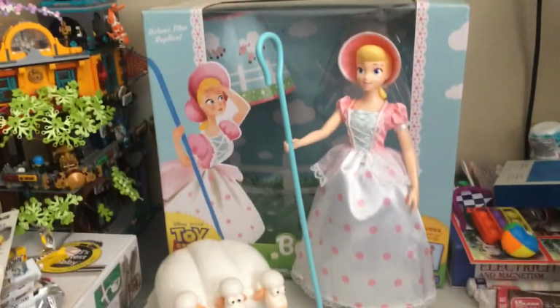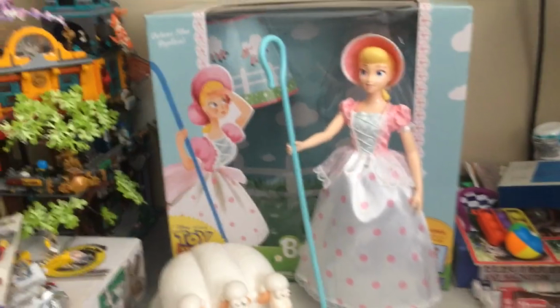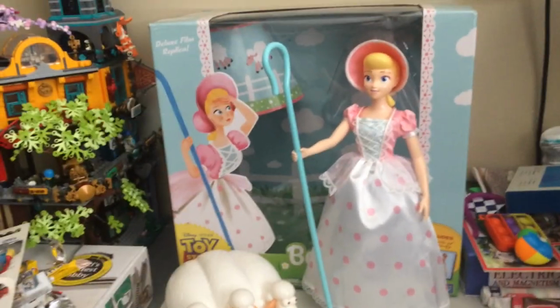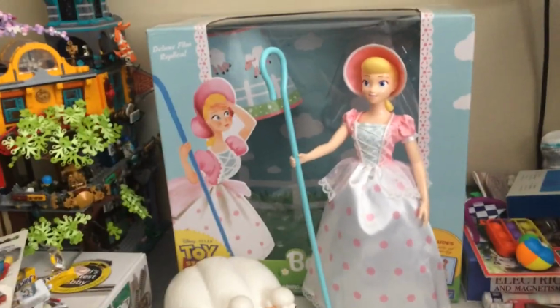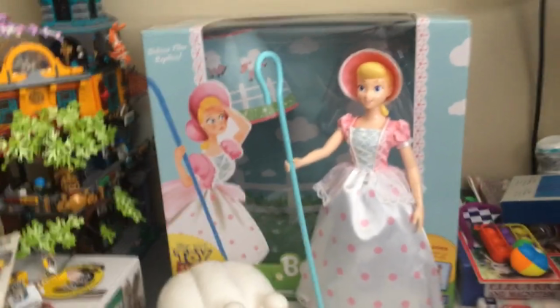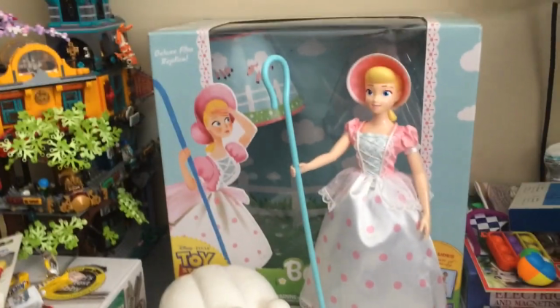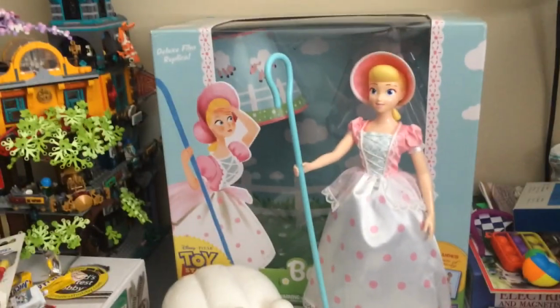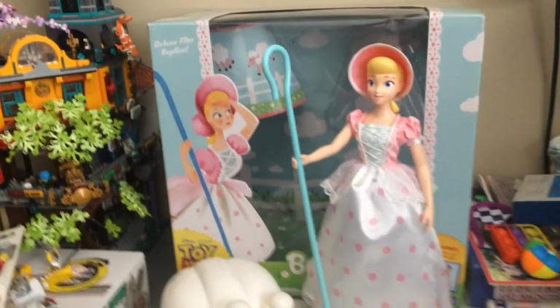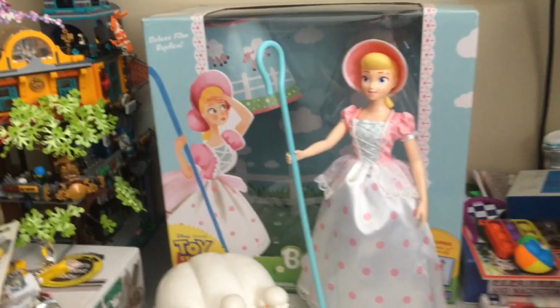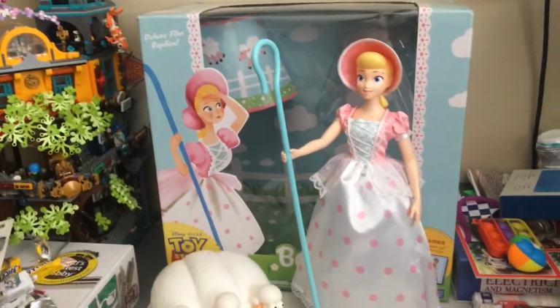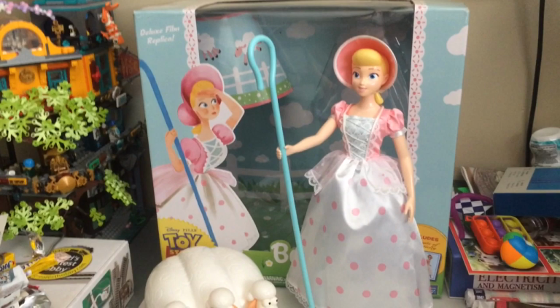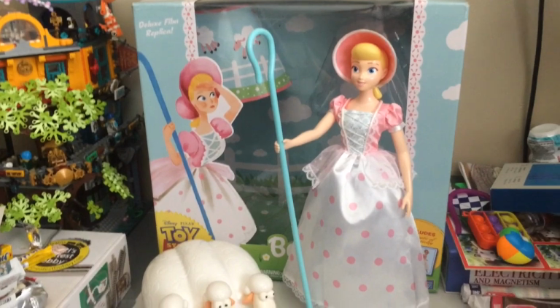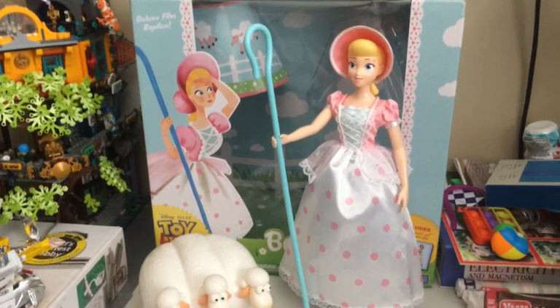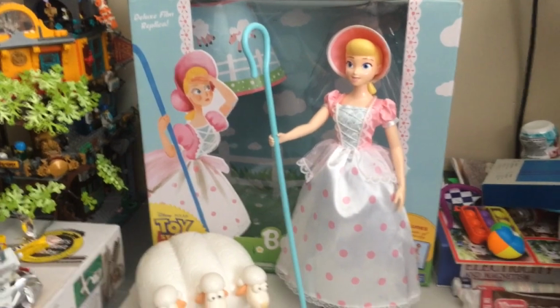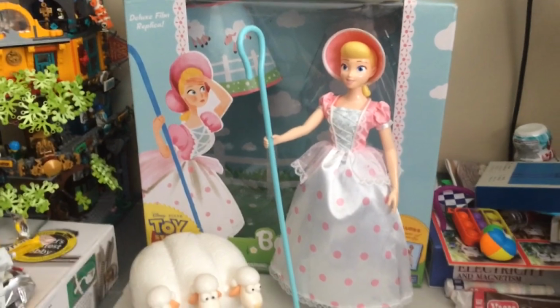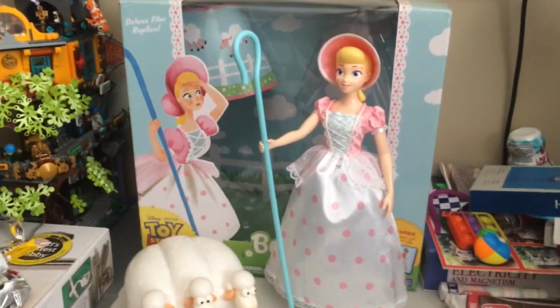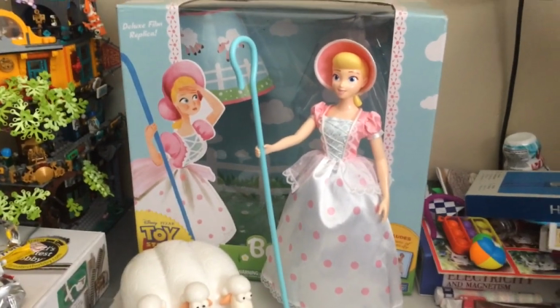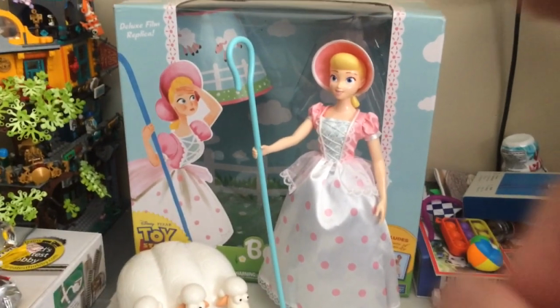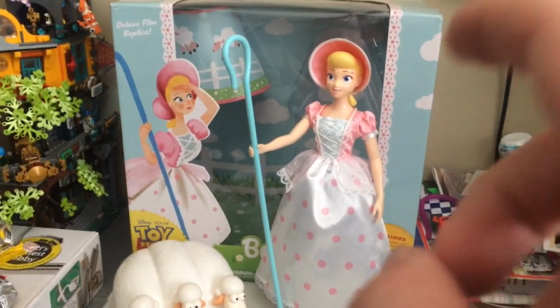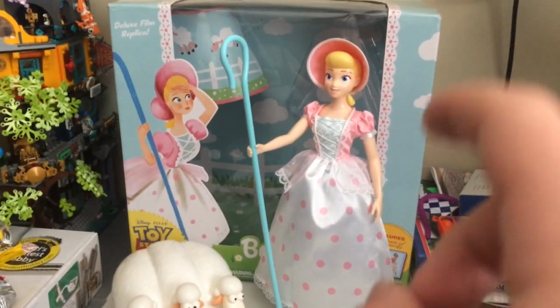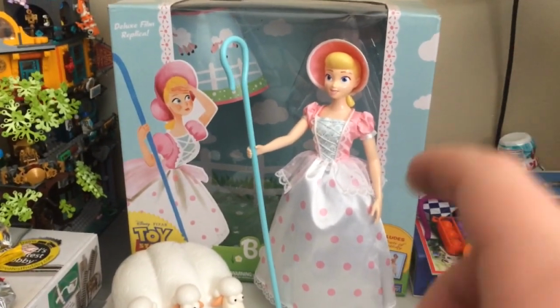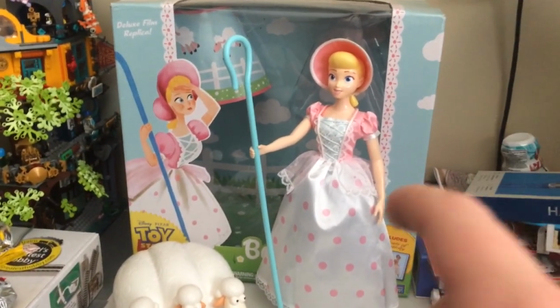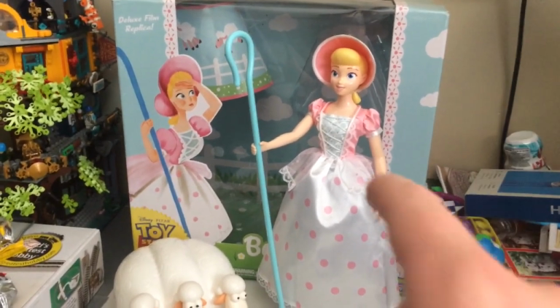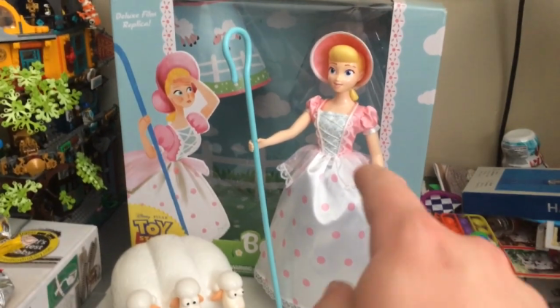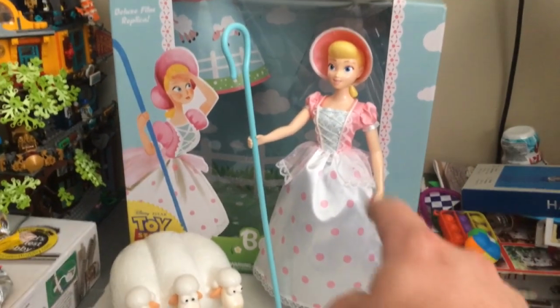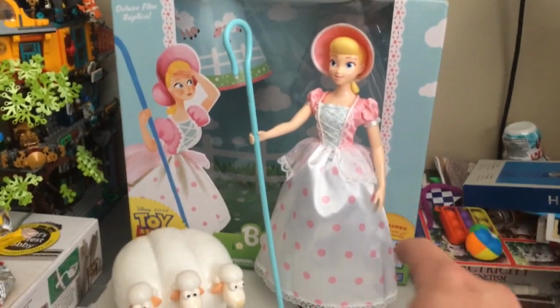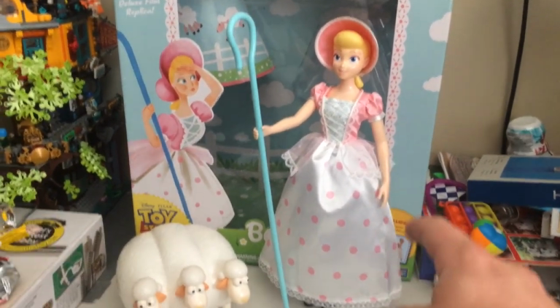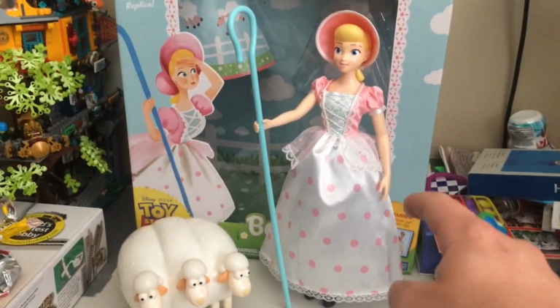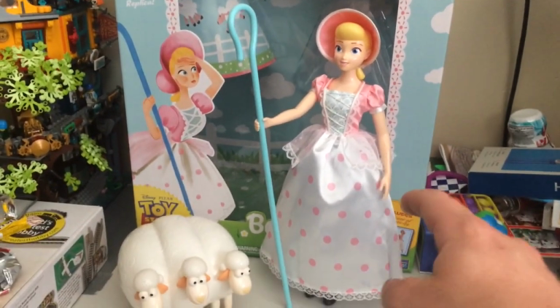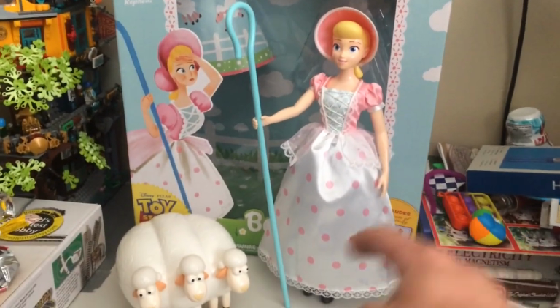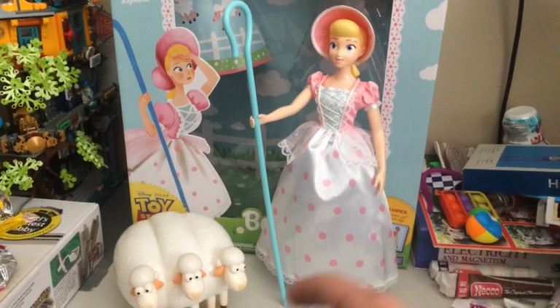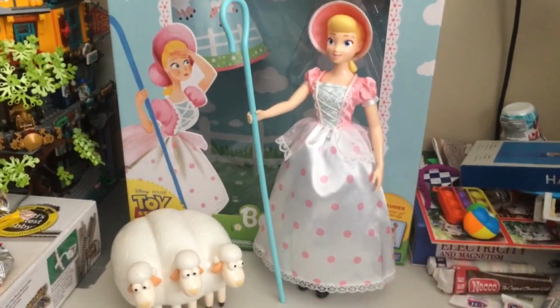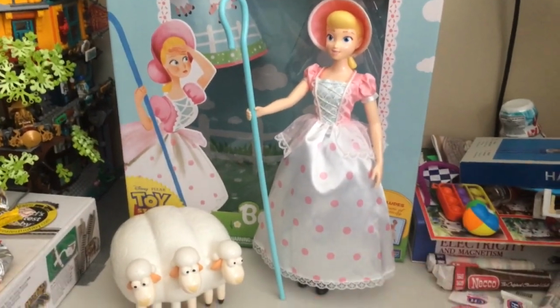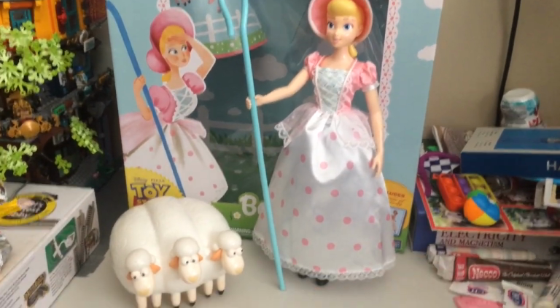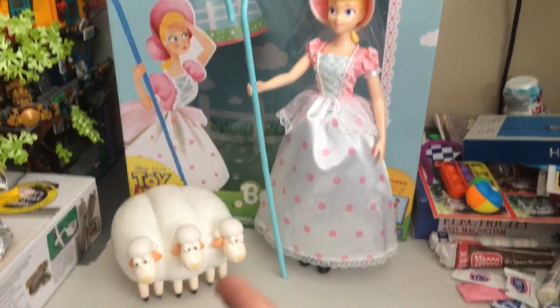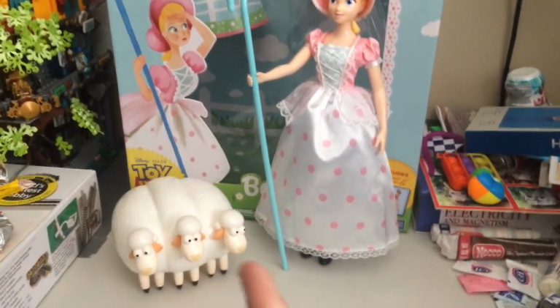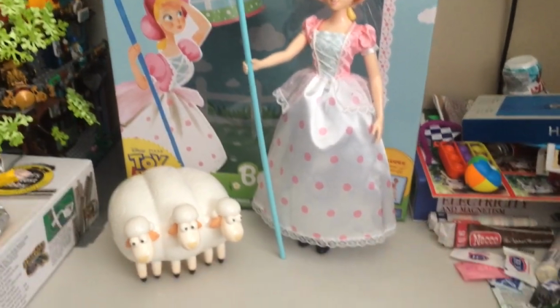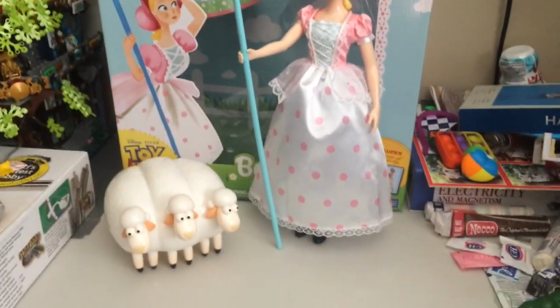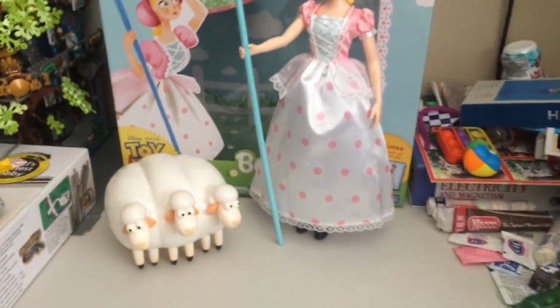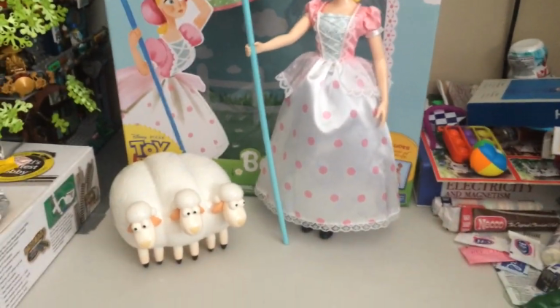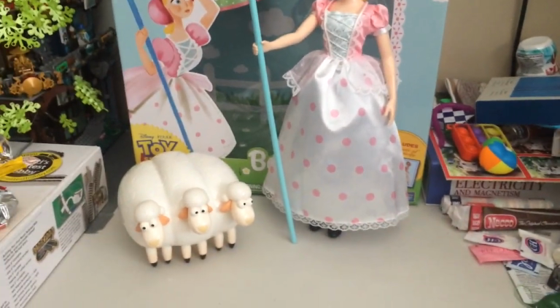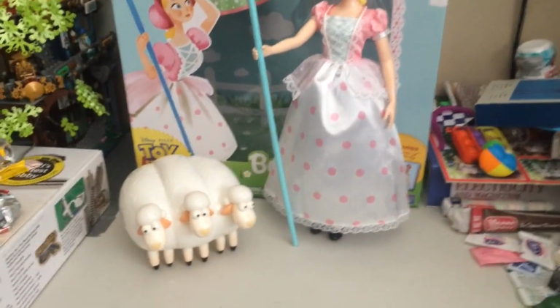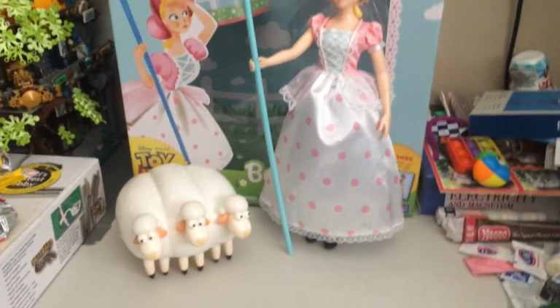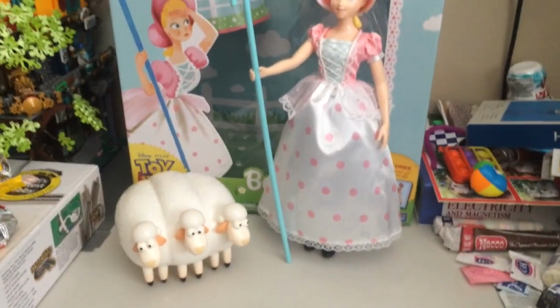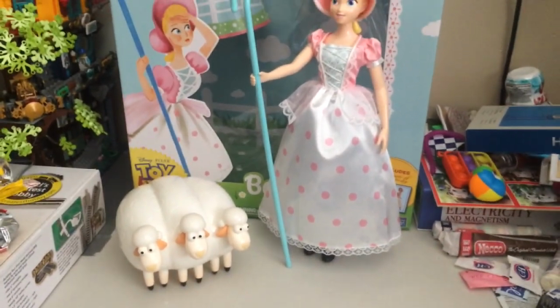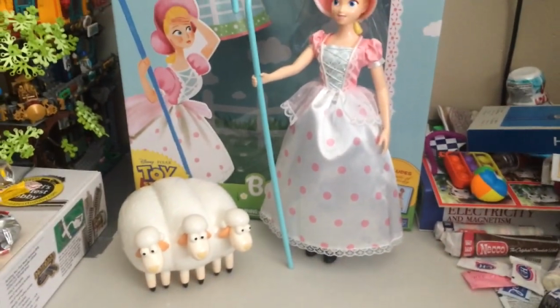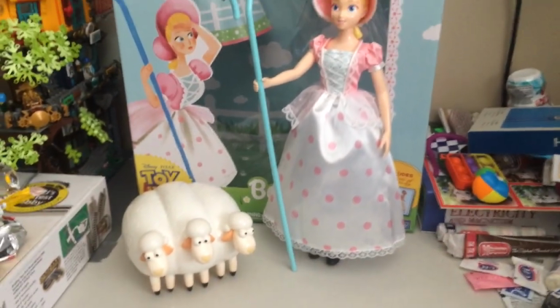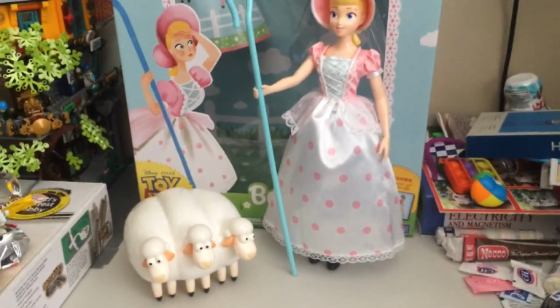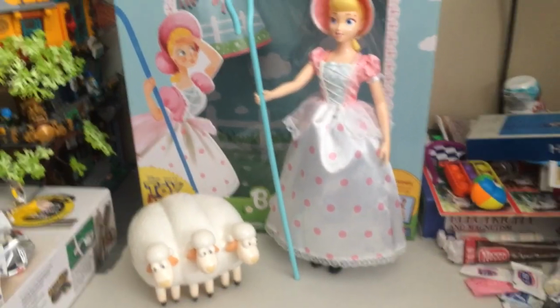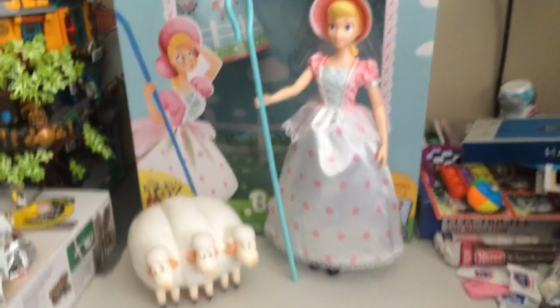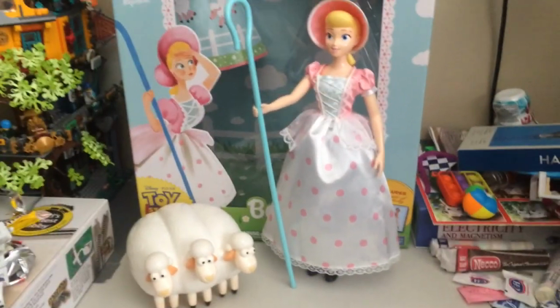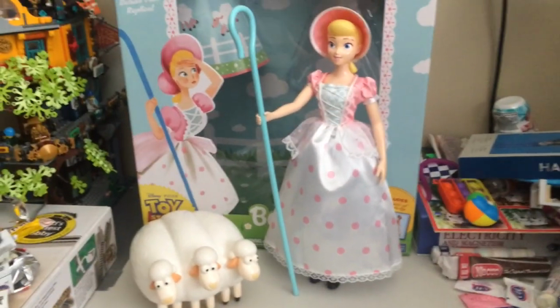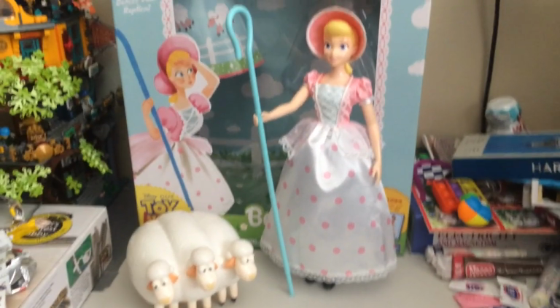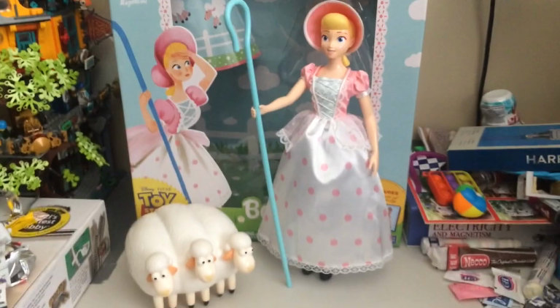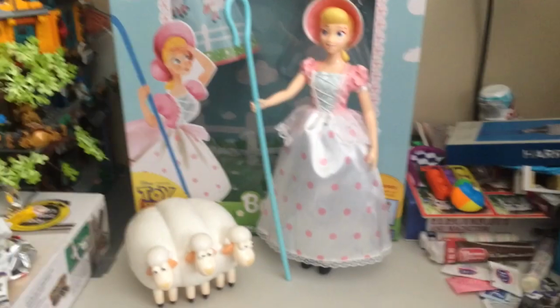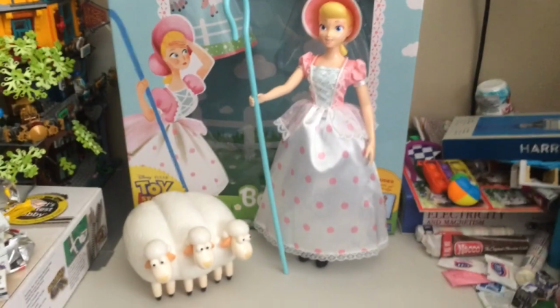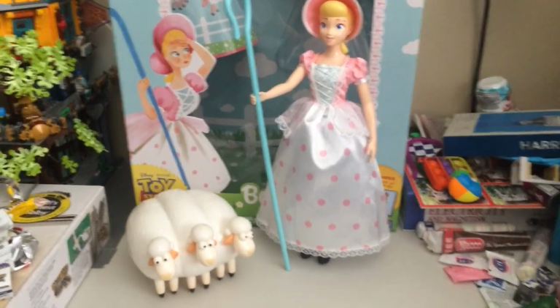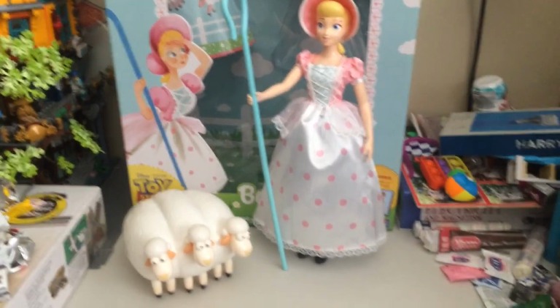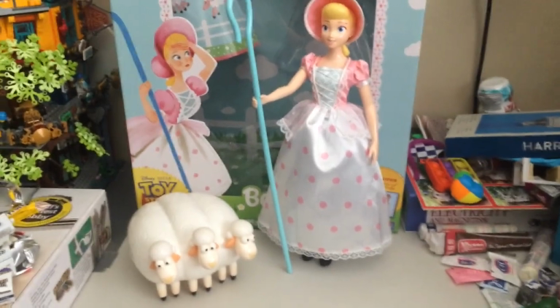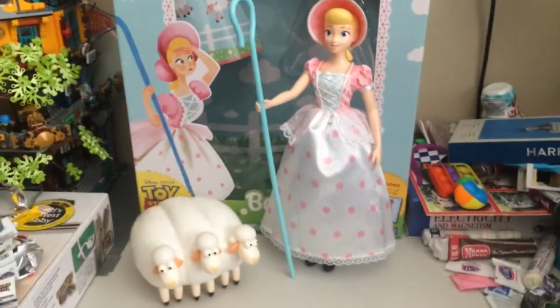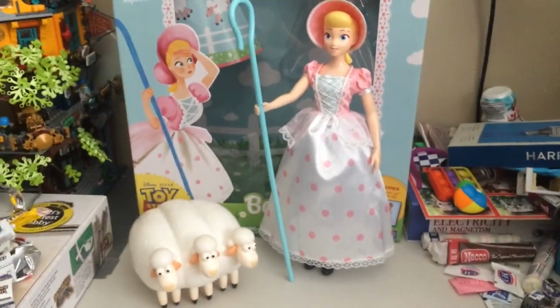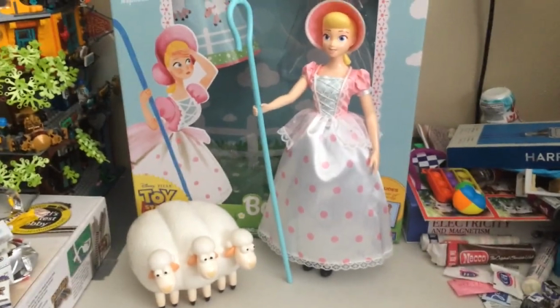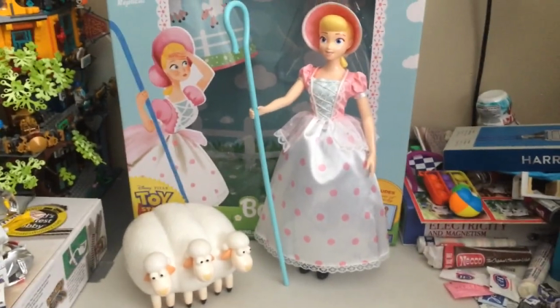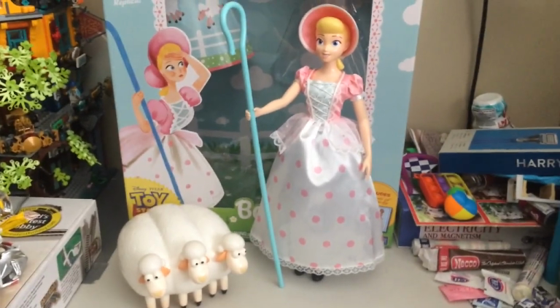In this video I'll be doing a review of the Toy Story signature collection Bo Peep and the Sheep. Now let's start off by looking at the box.